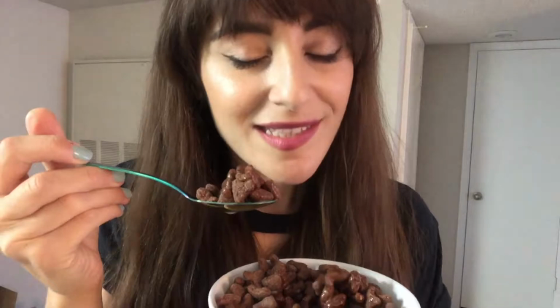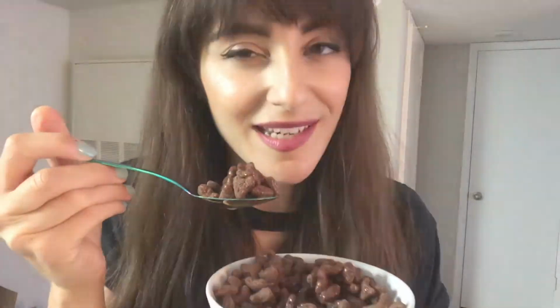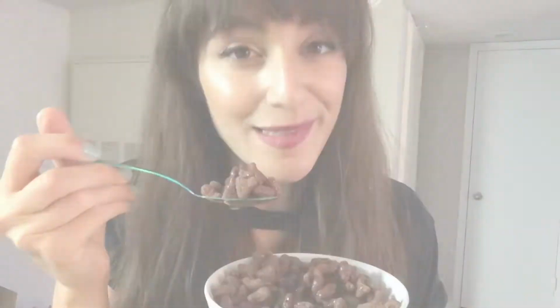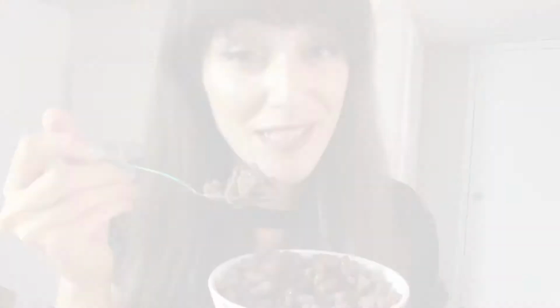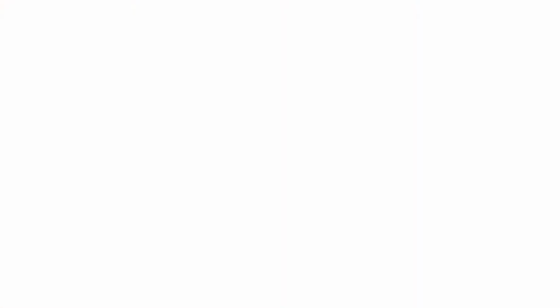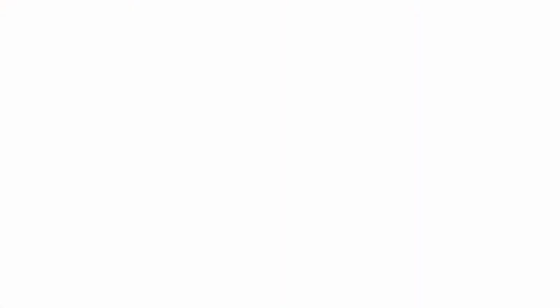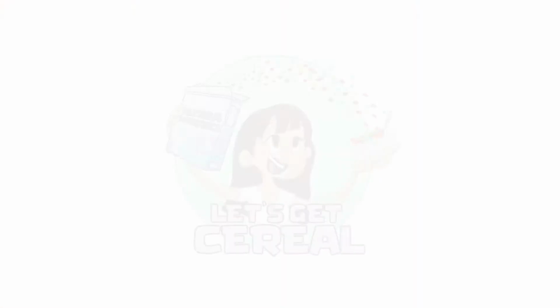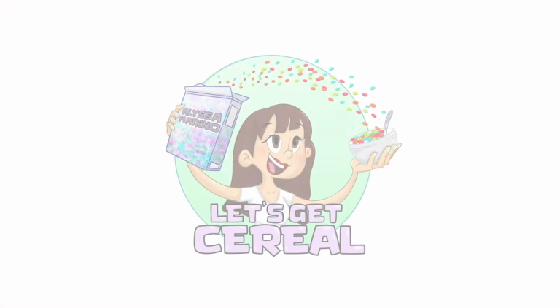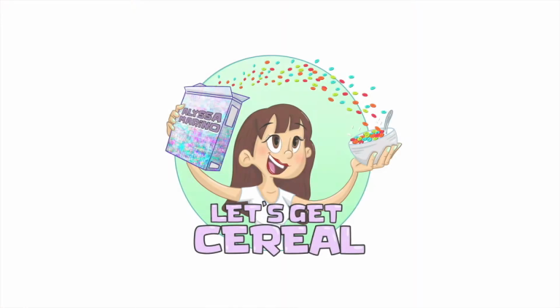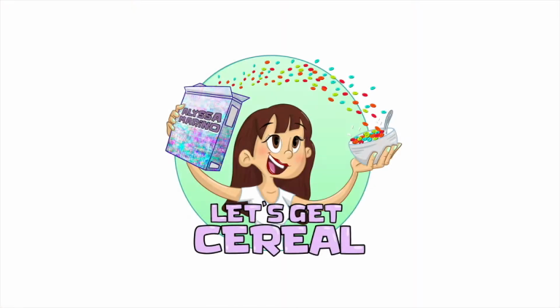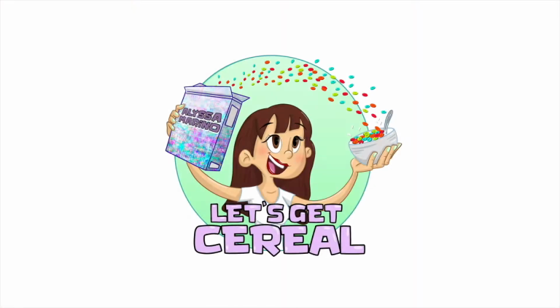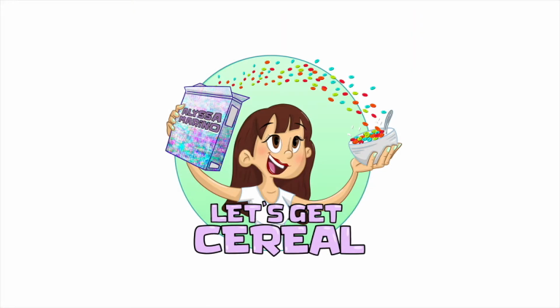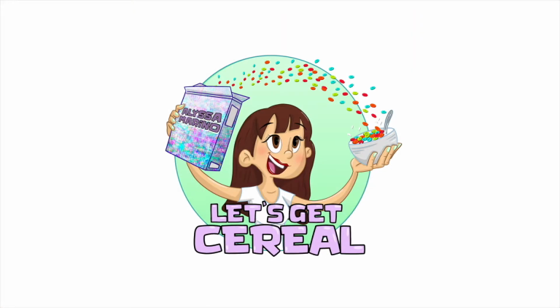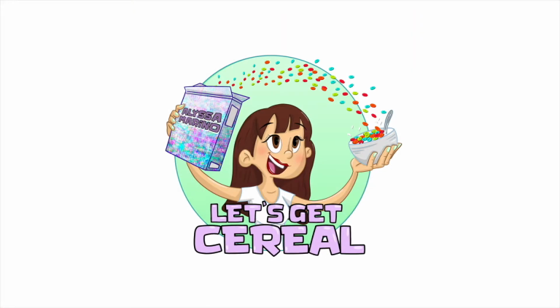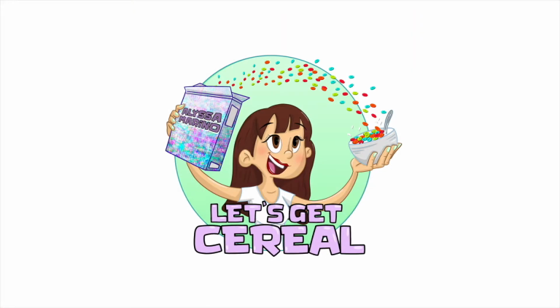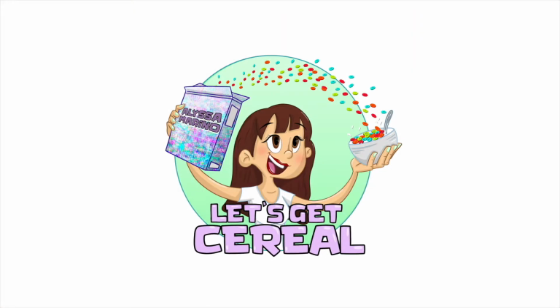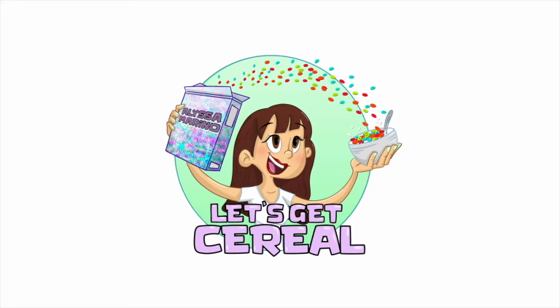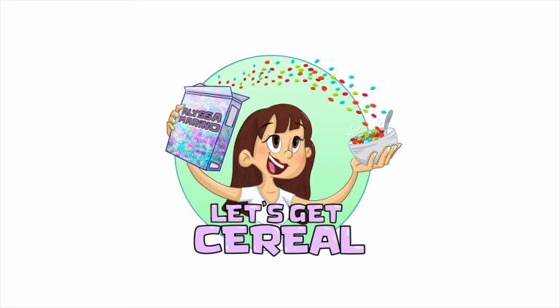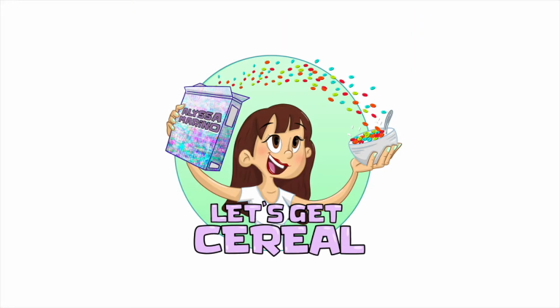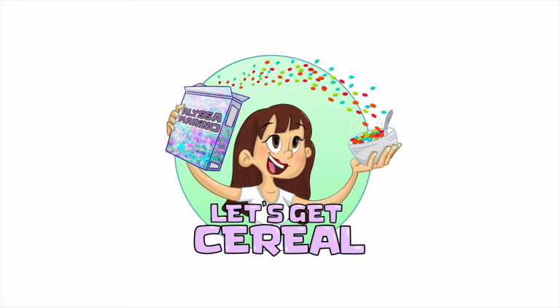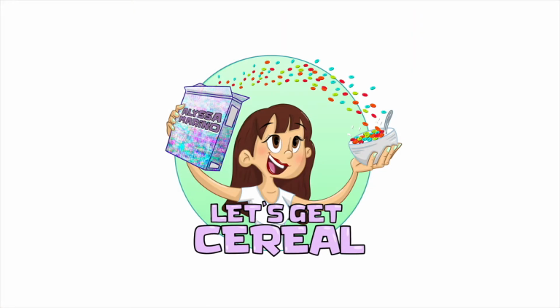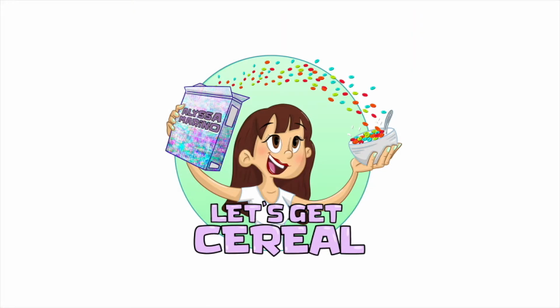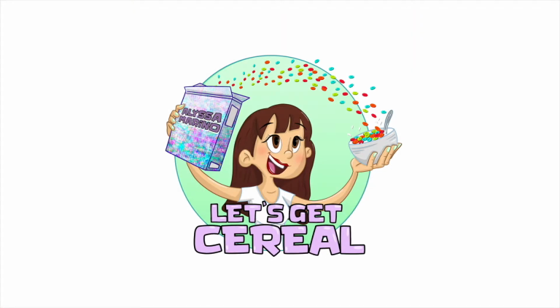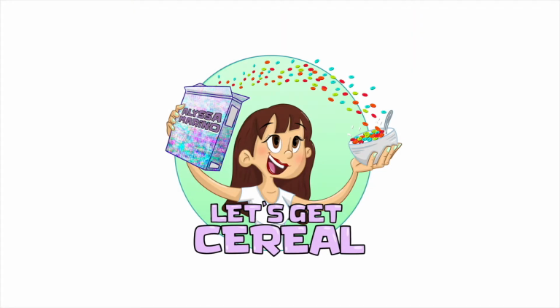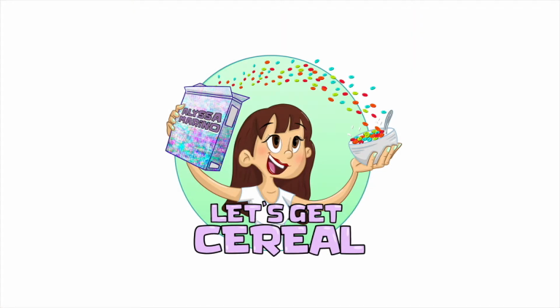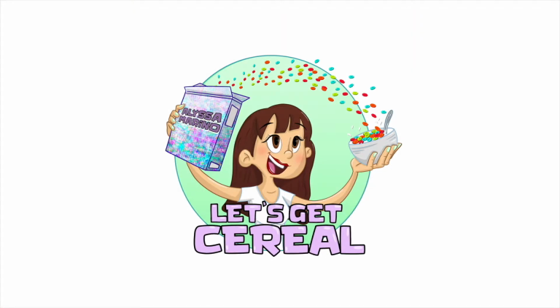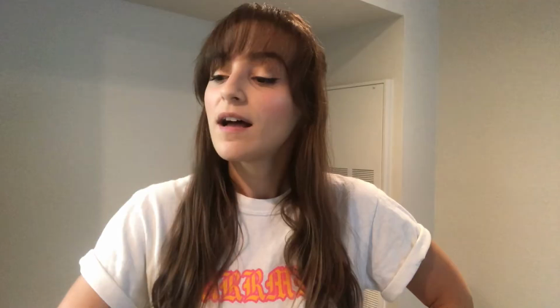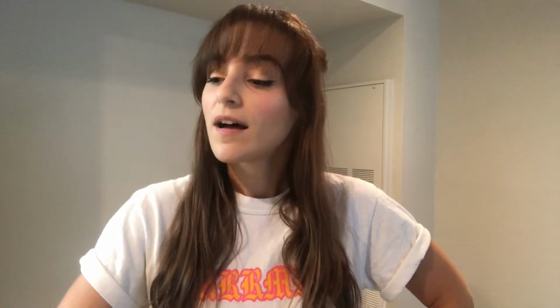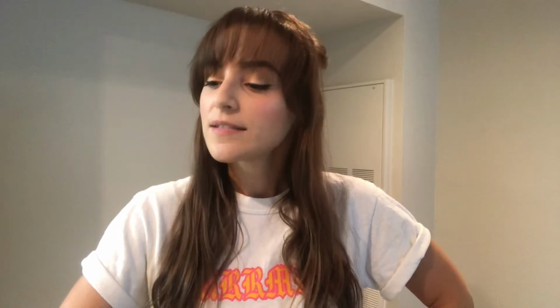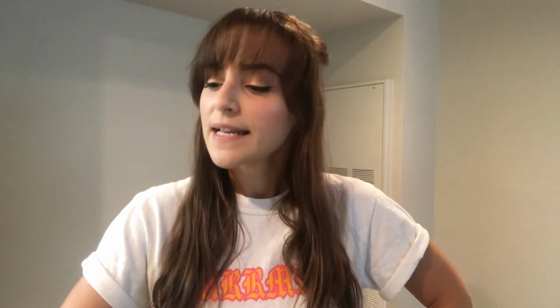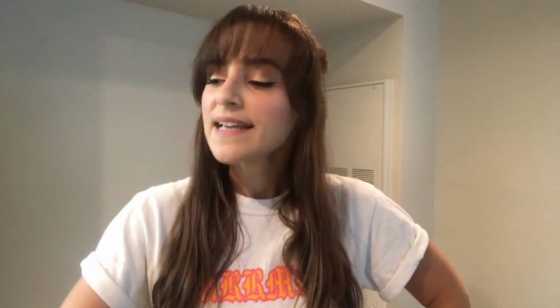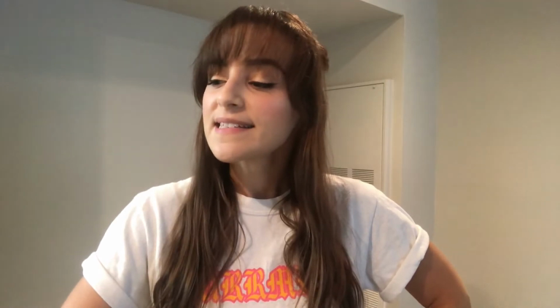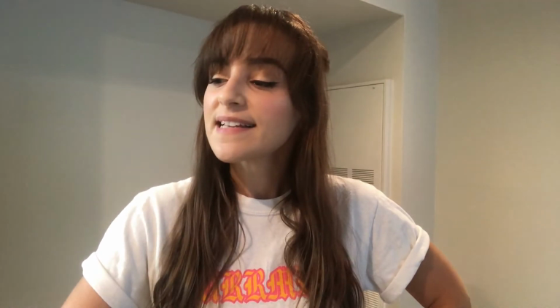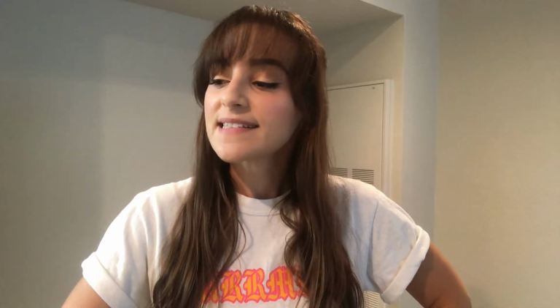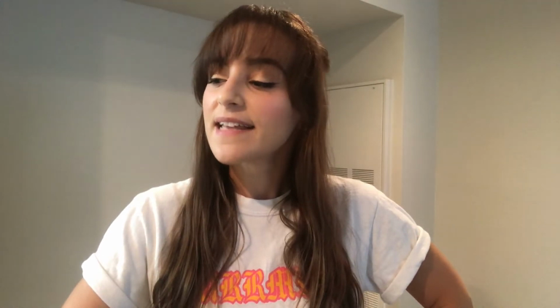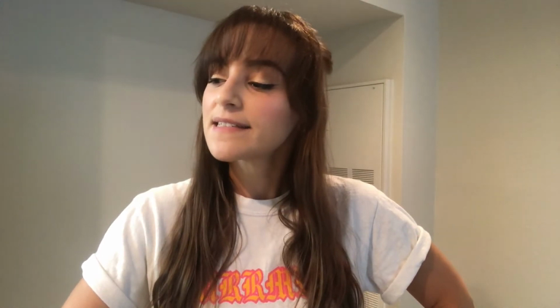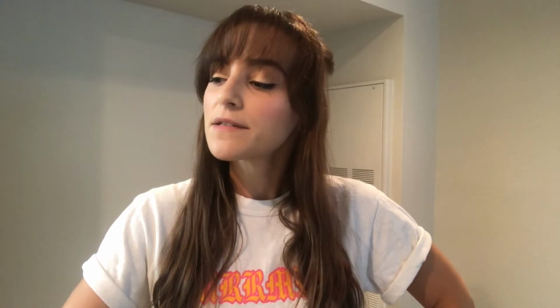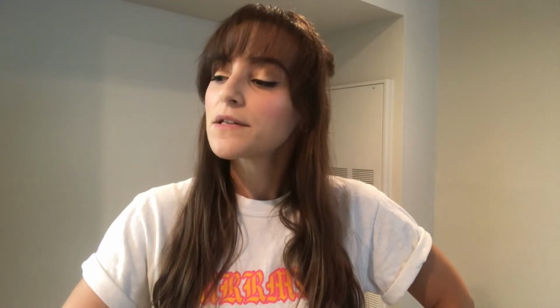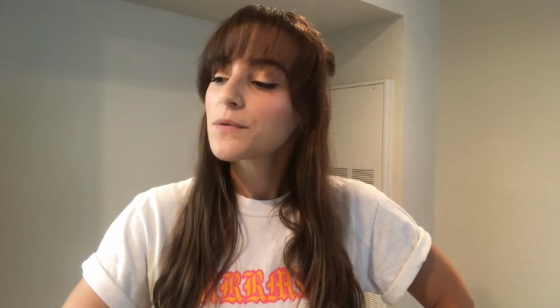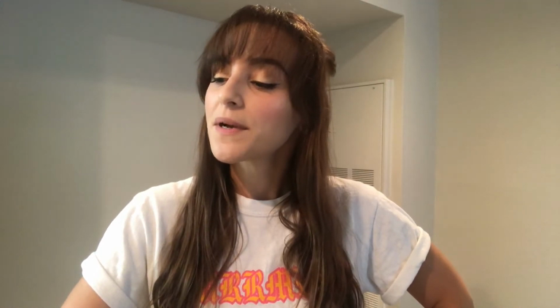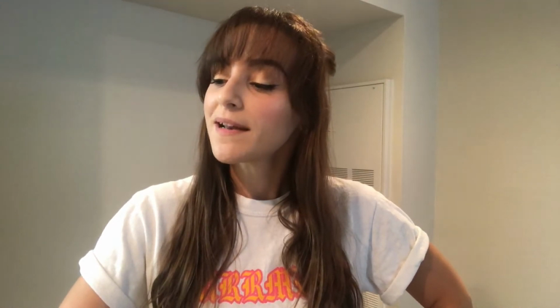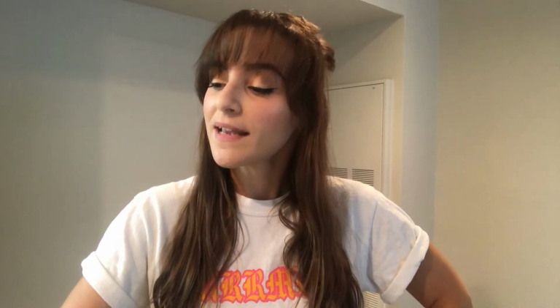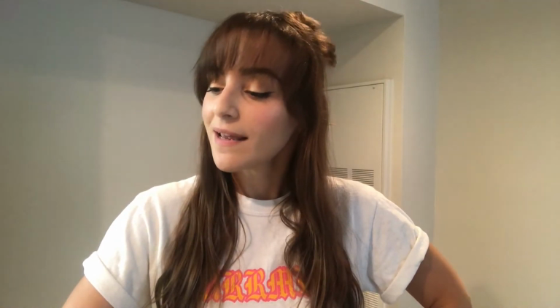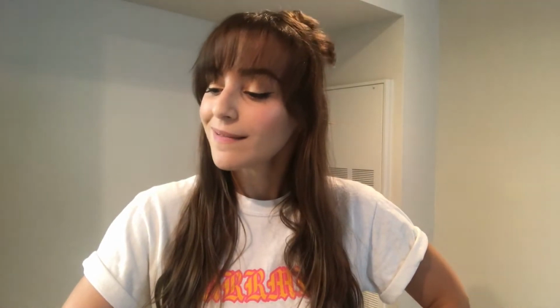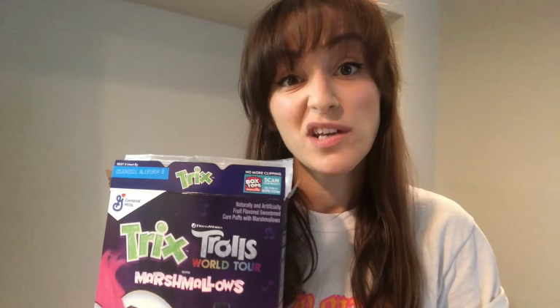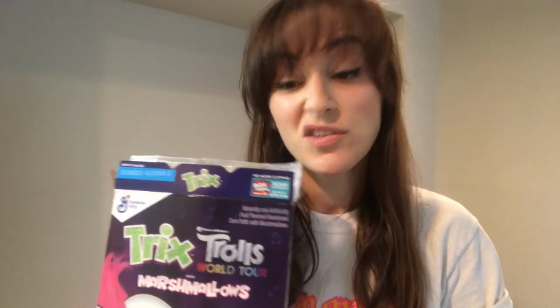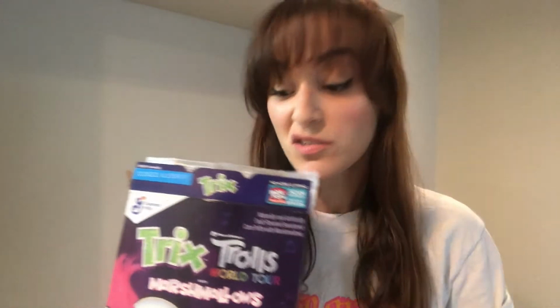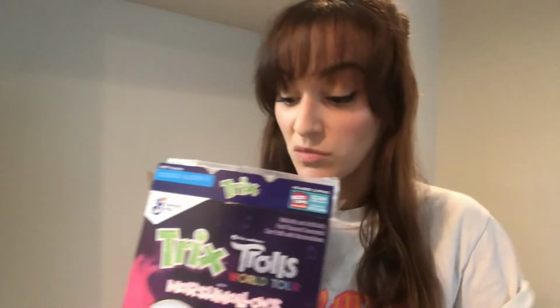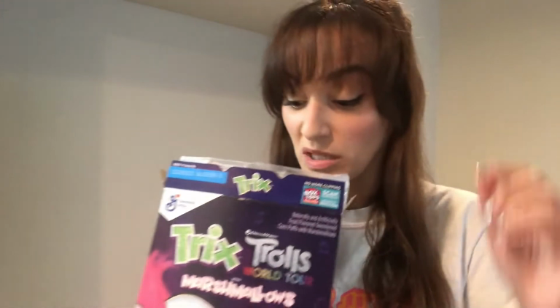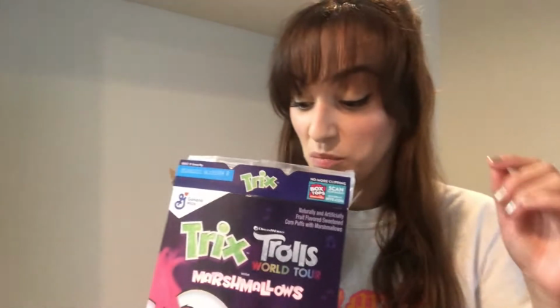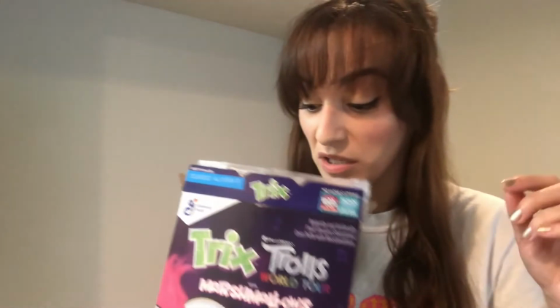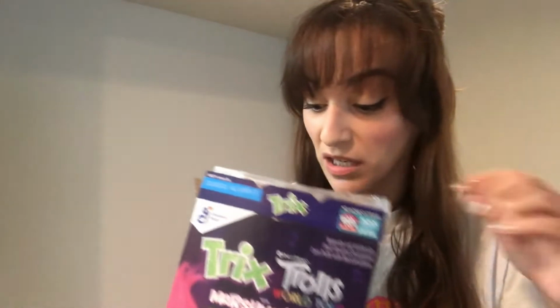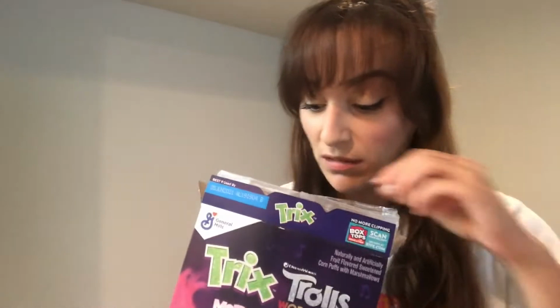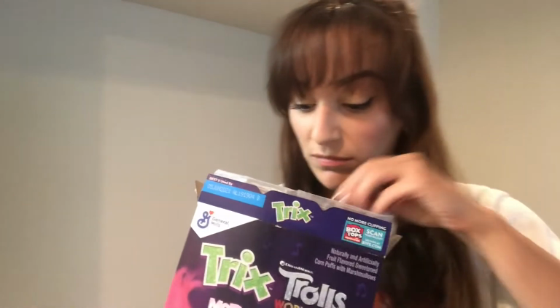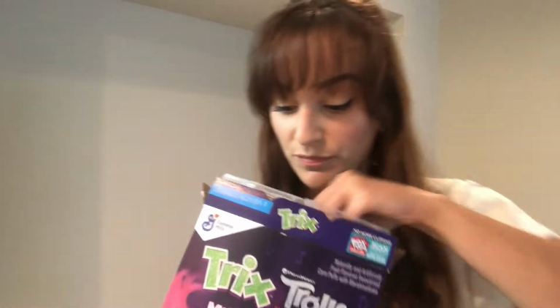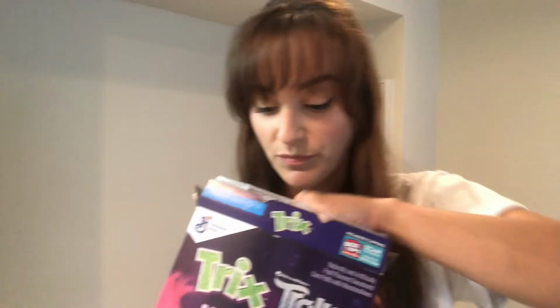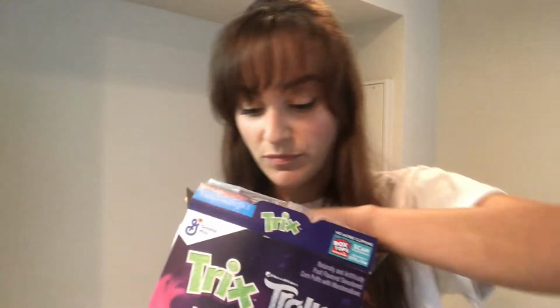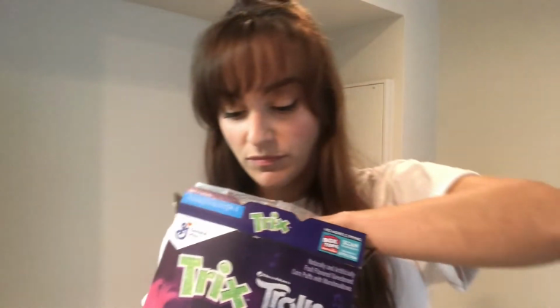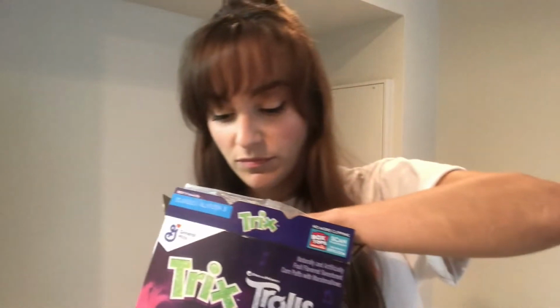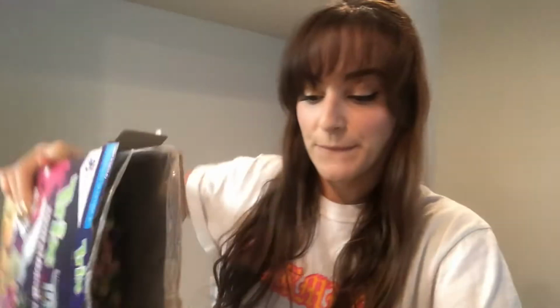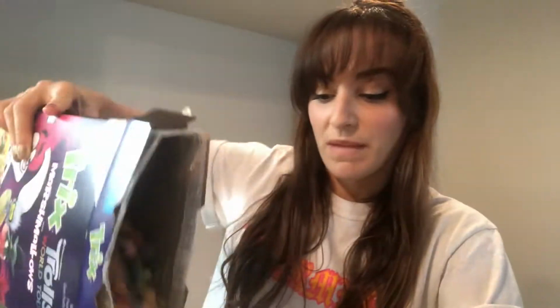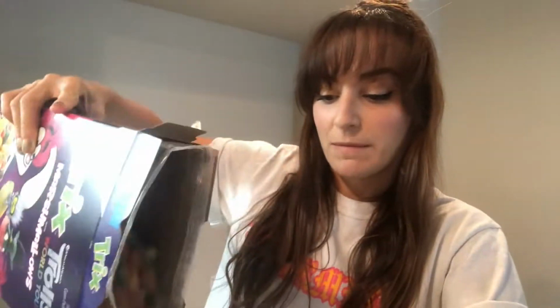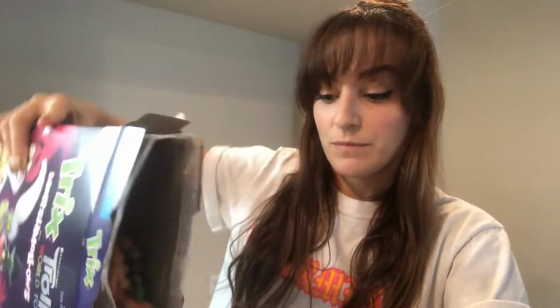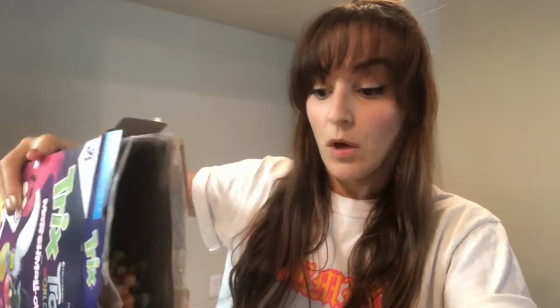Hello my friends and welcome to Let's Get Cereal, where I, your host, Alyssa Marino, eat cereal and talk about stuff.